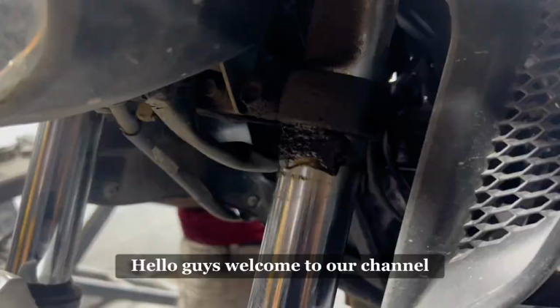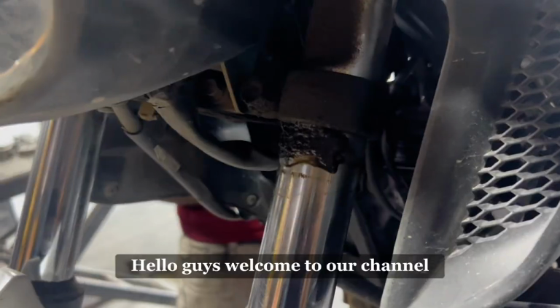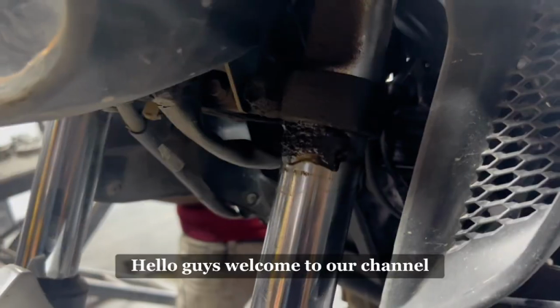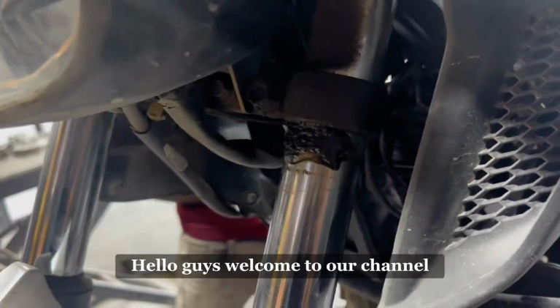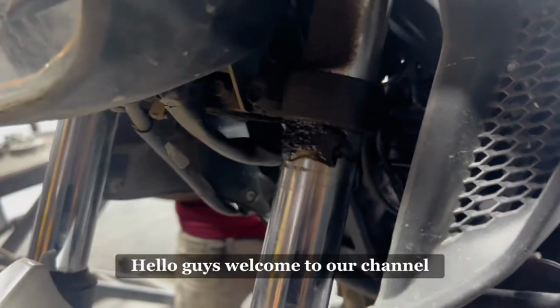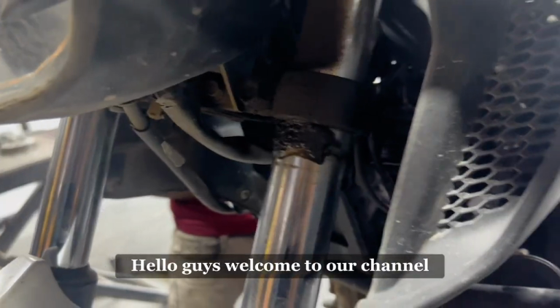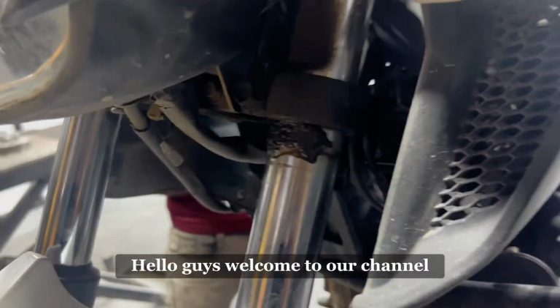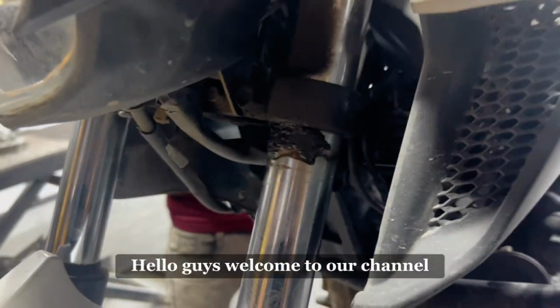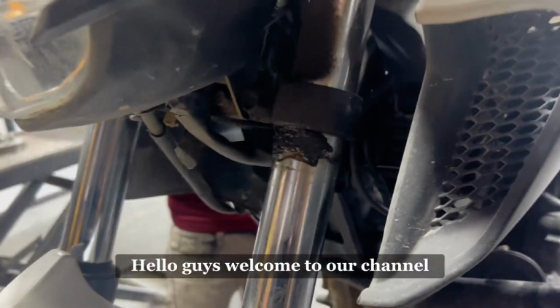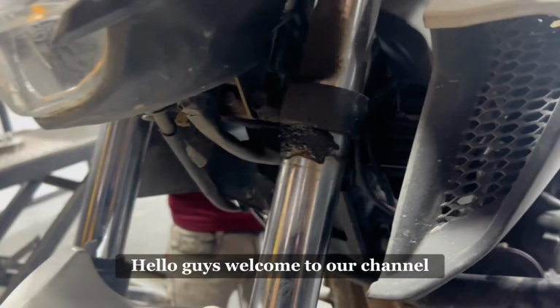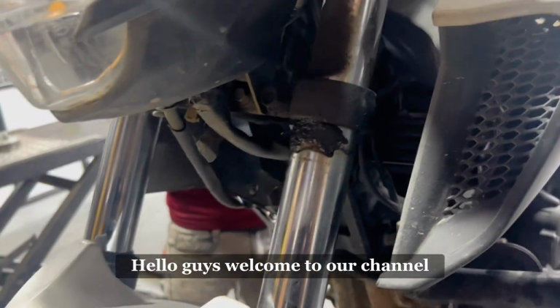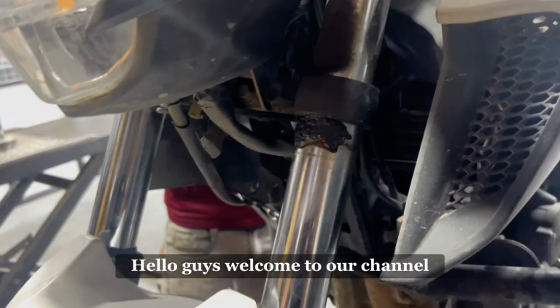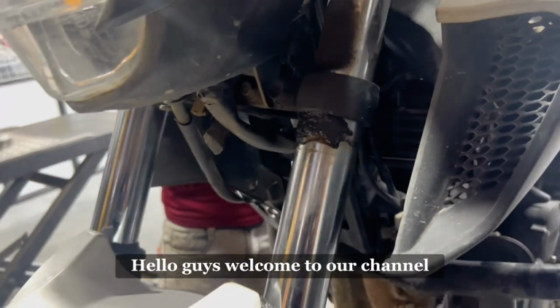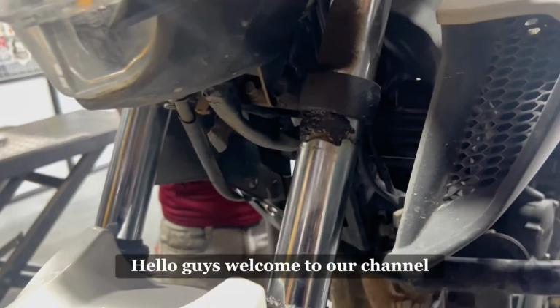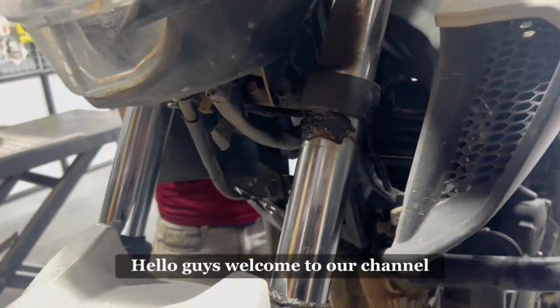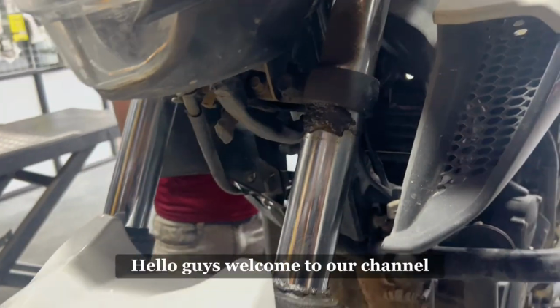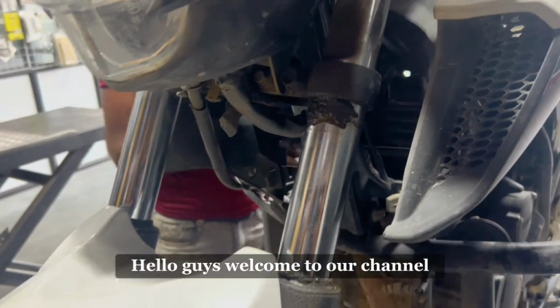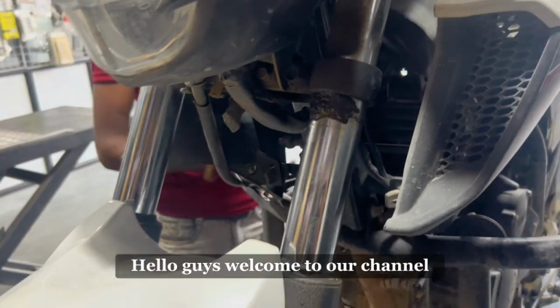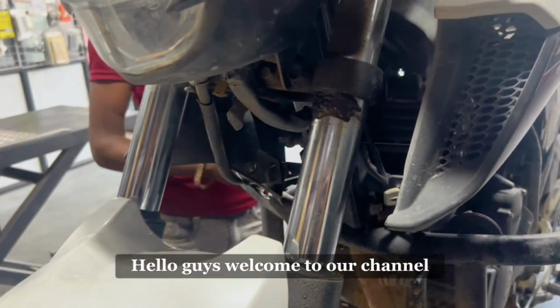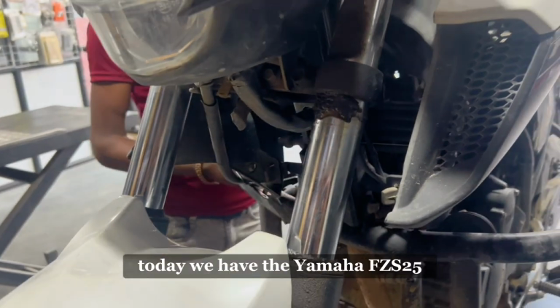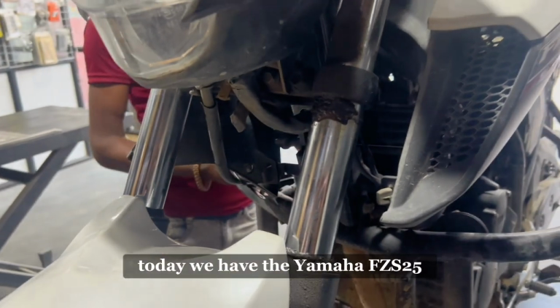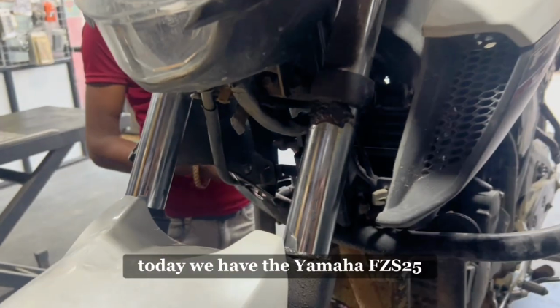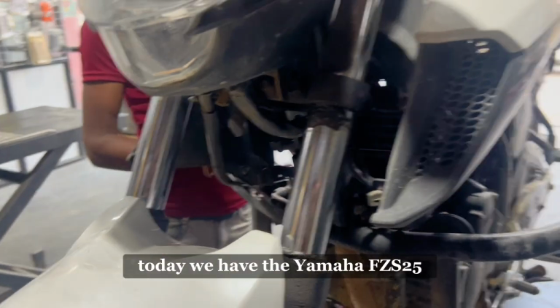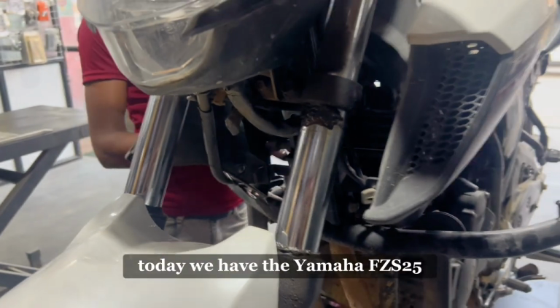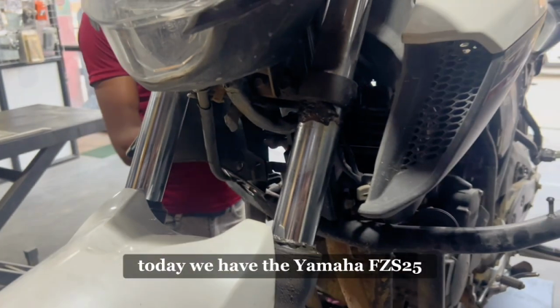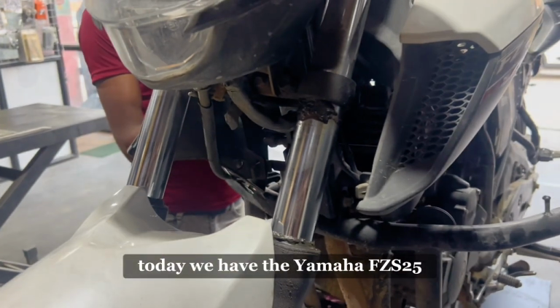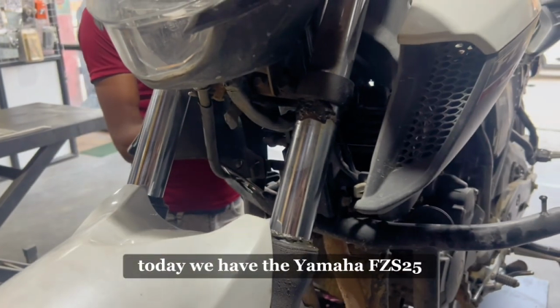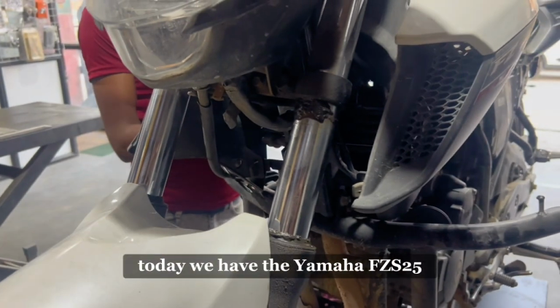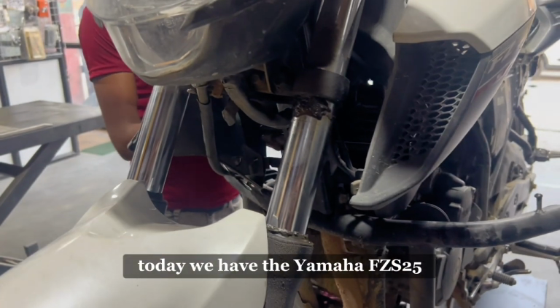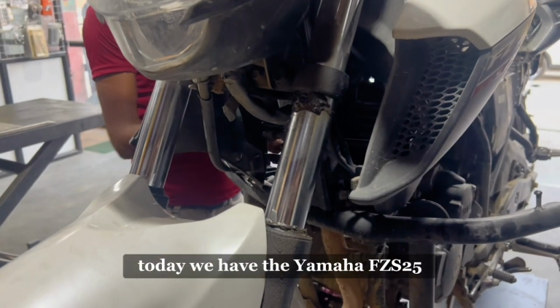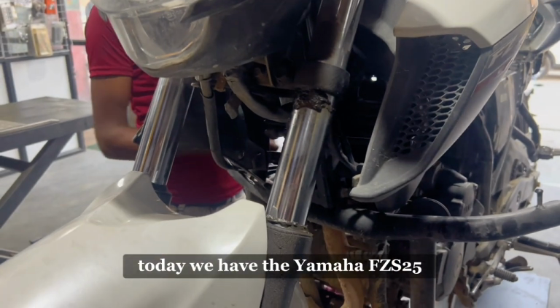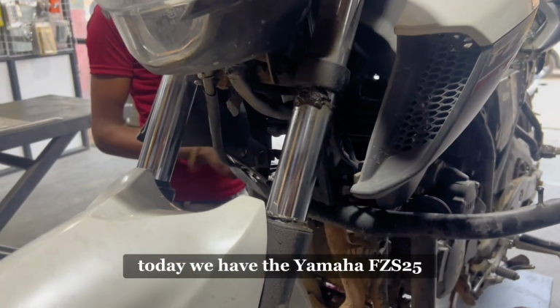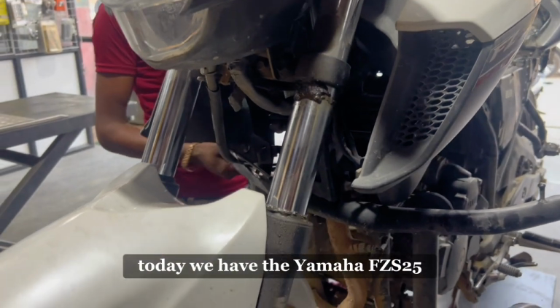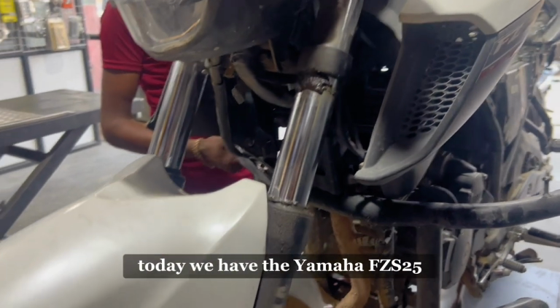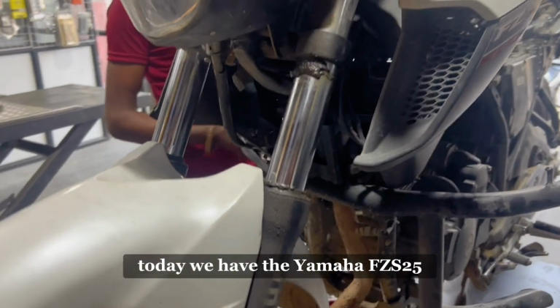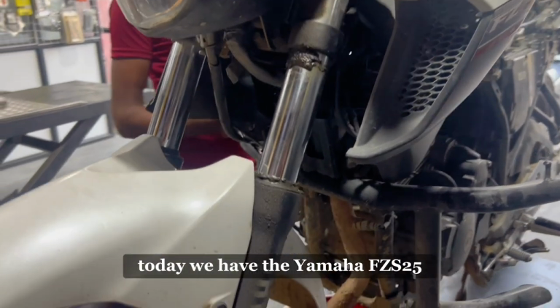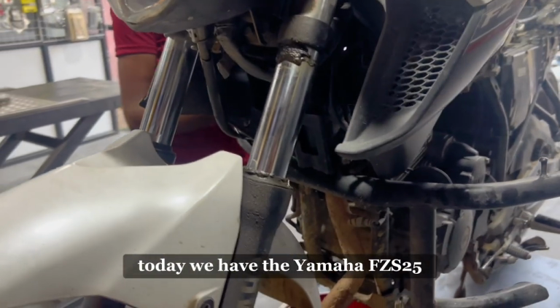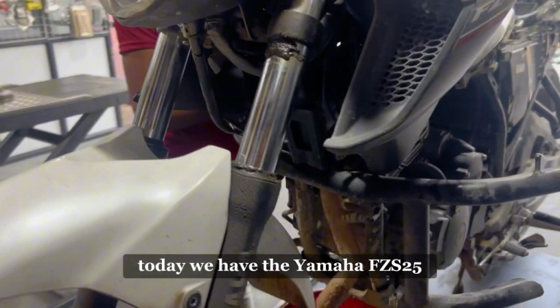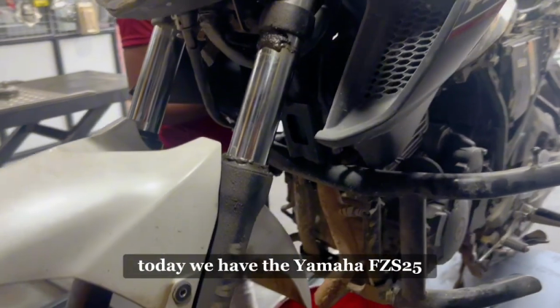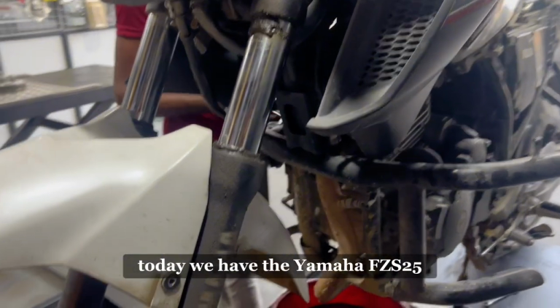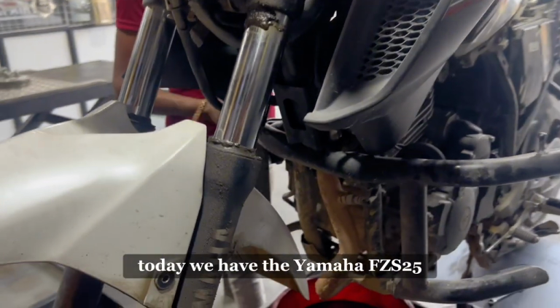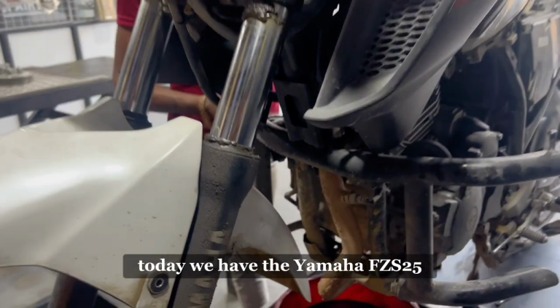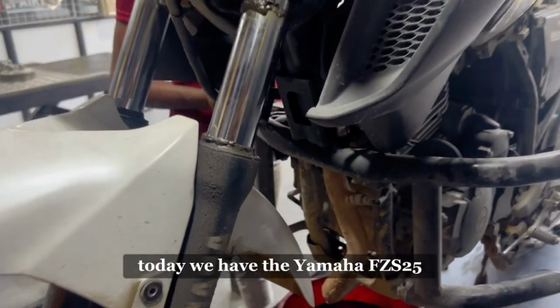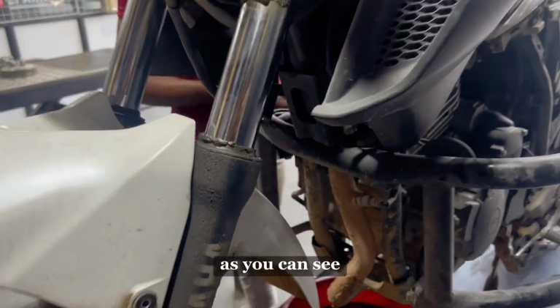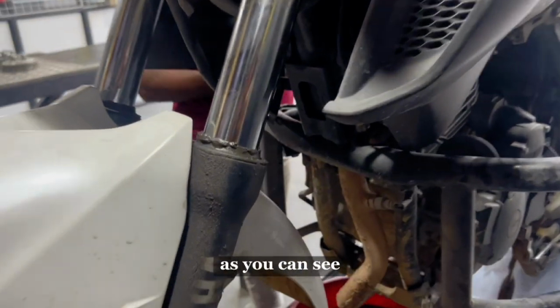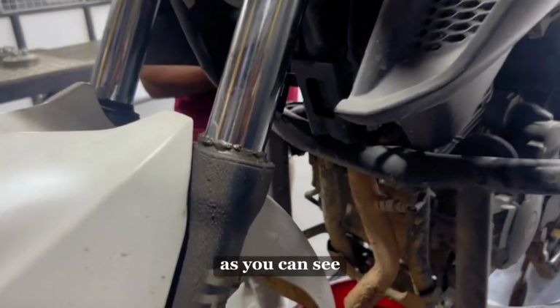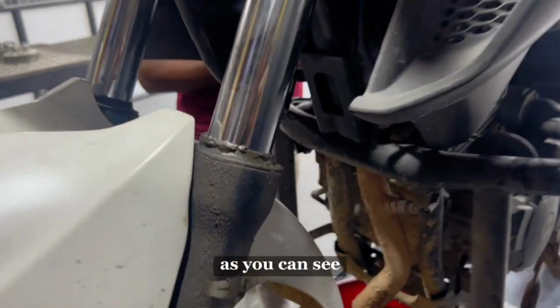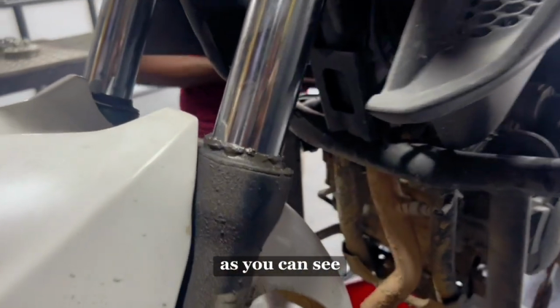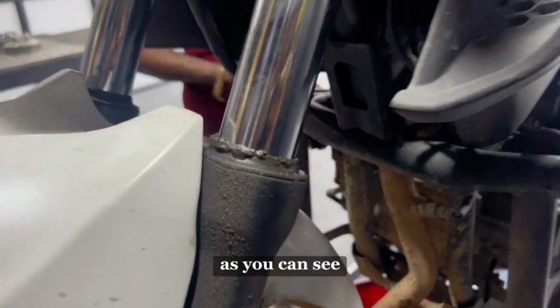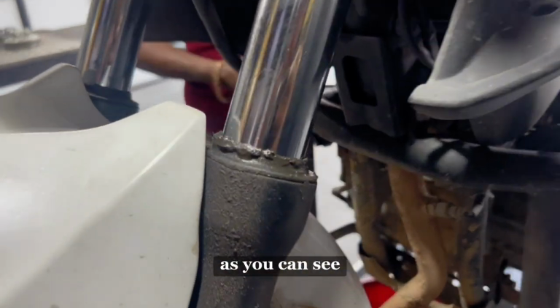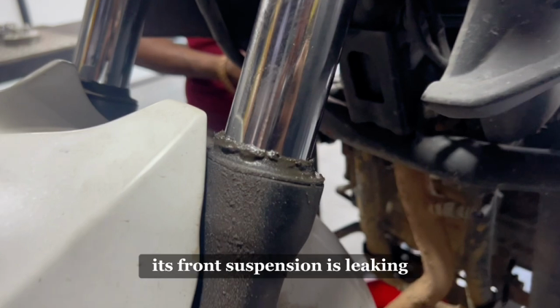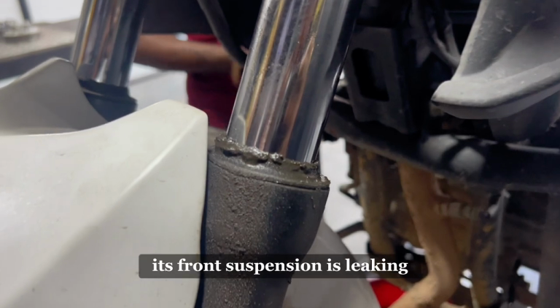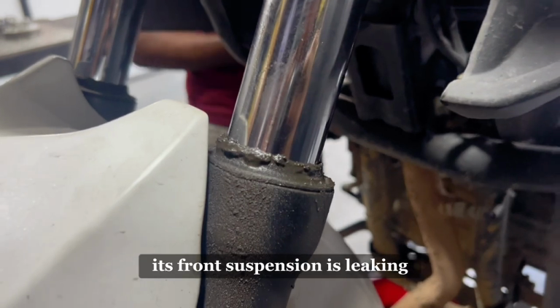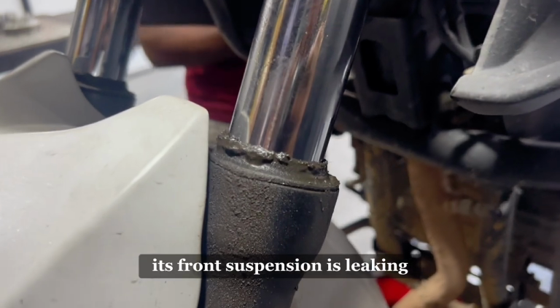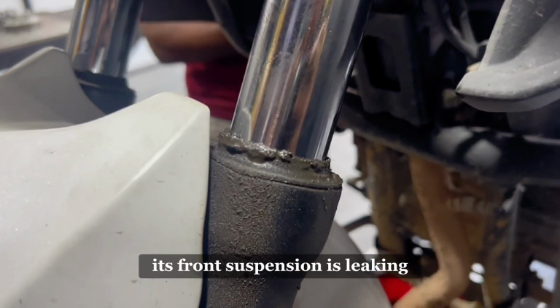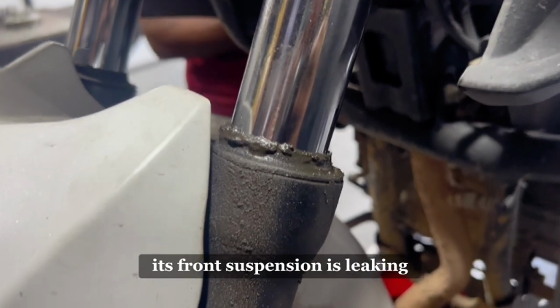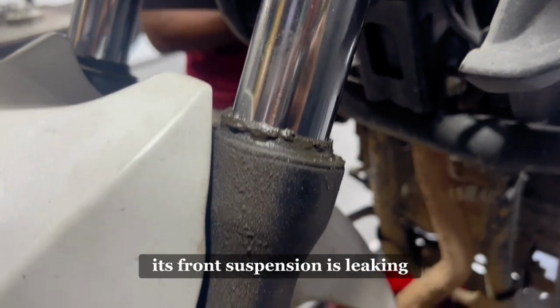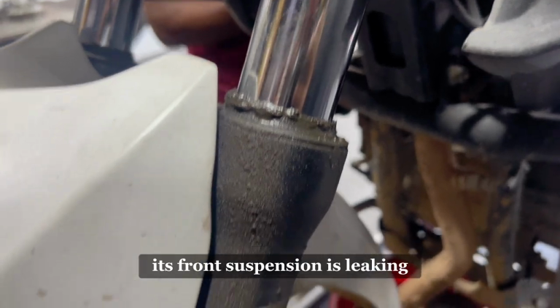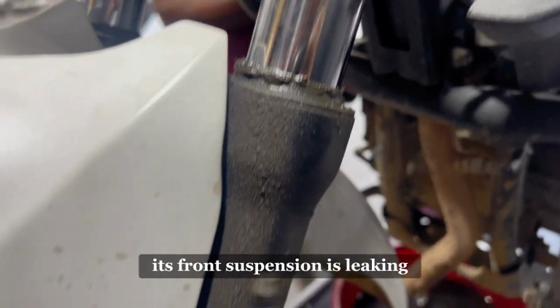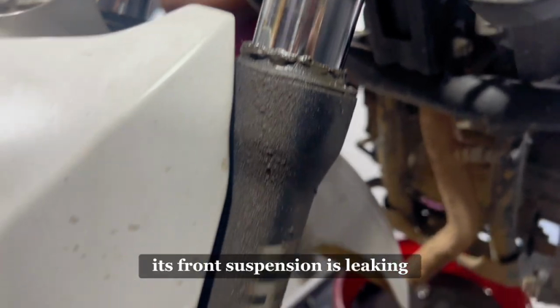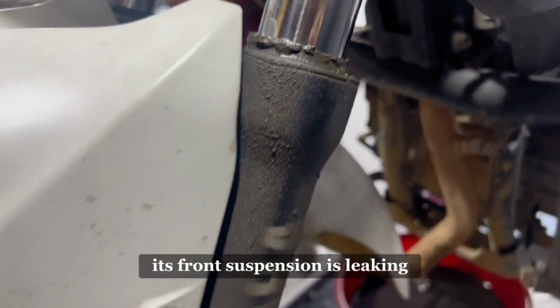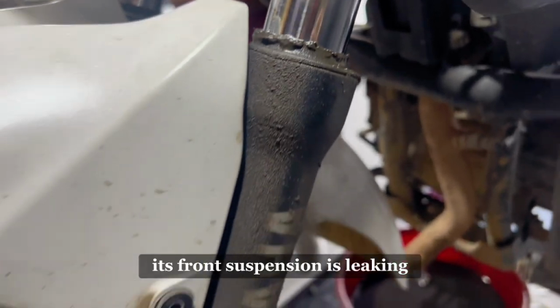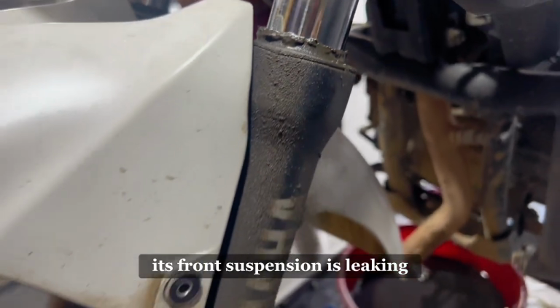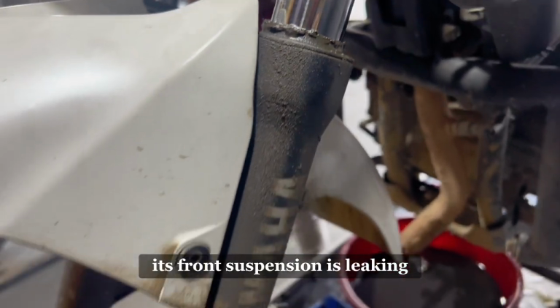Hello guys, welcome to our channel. Today, we have the Yamaha FCS25. As you can see, its front suspension is leaking.